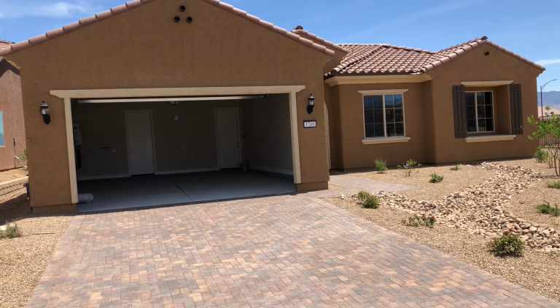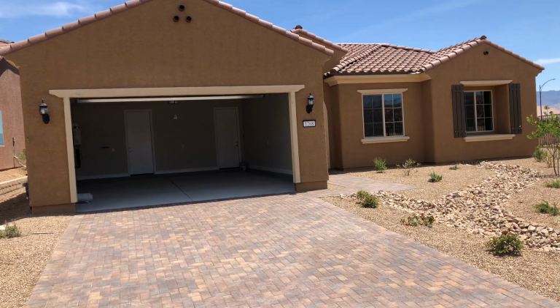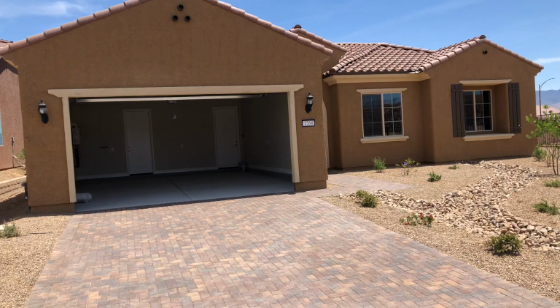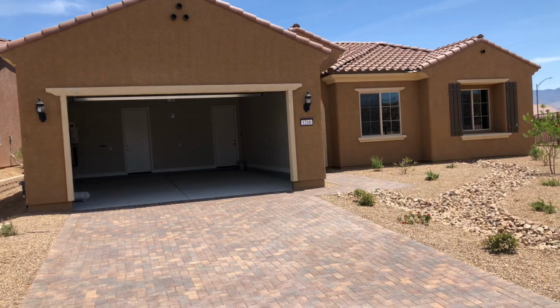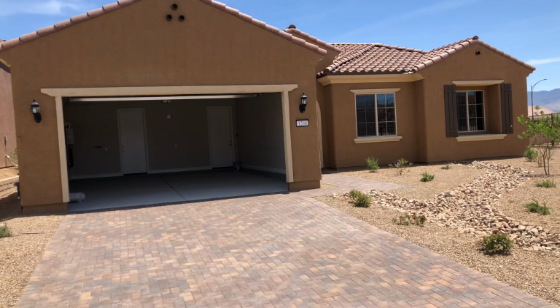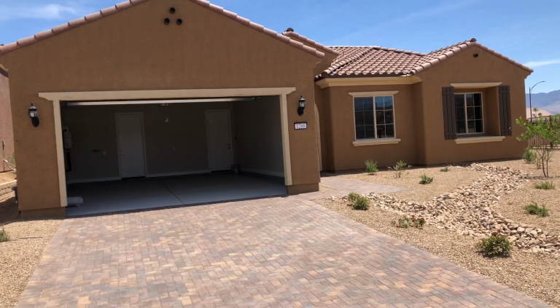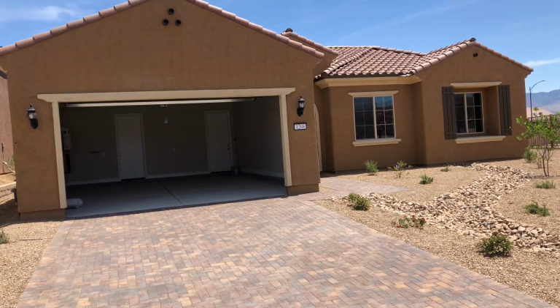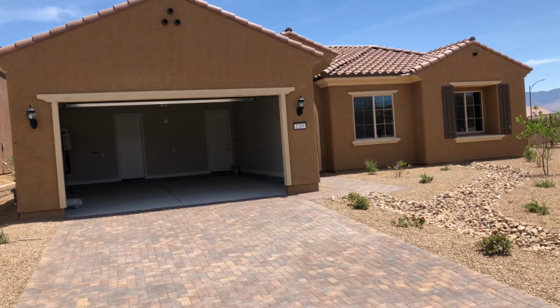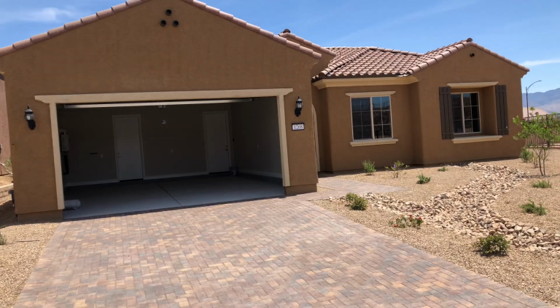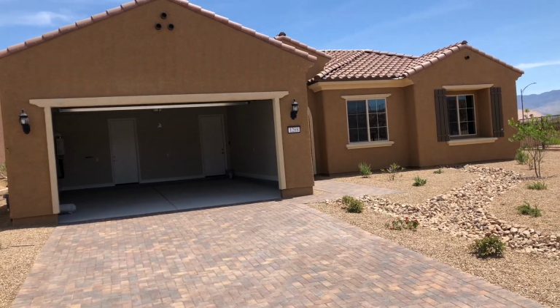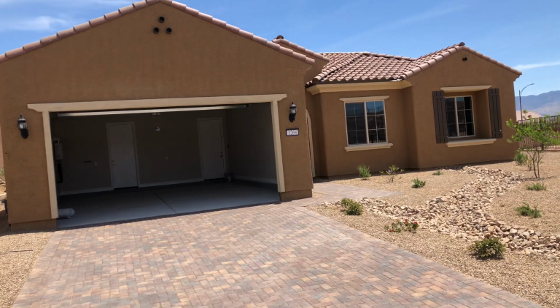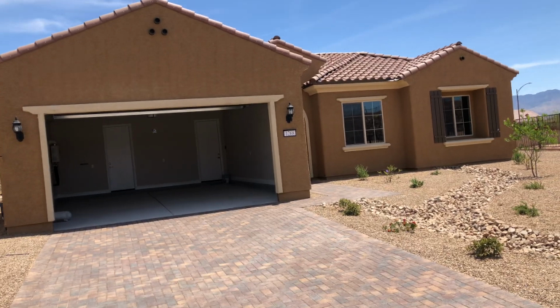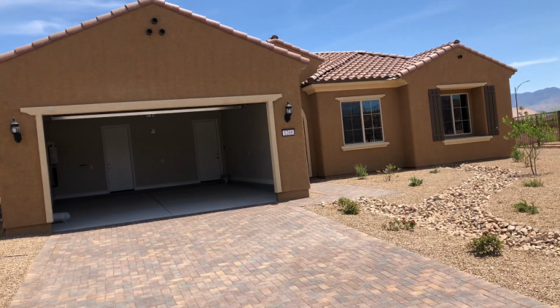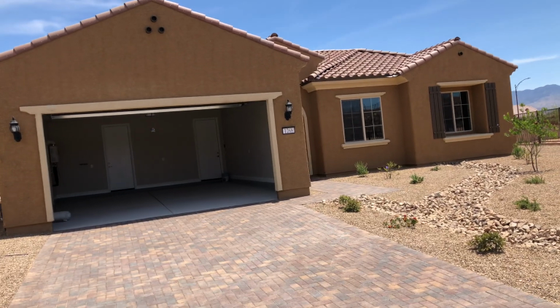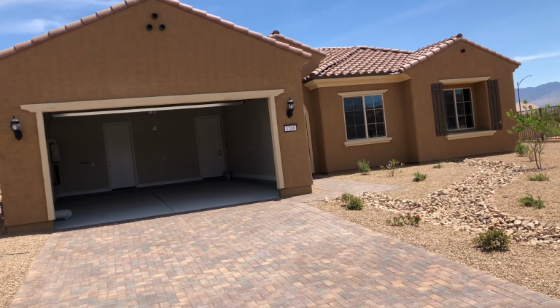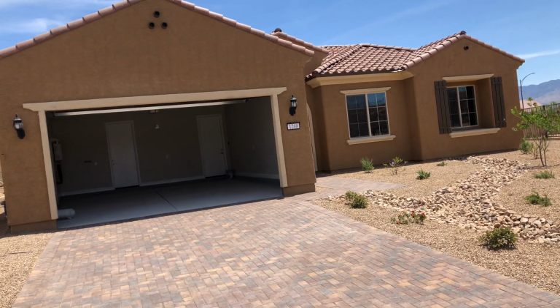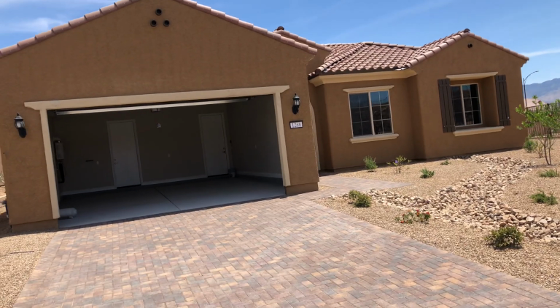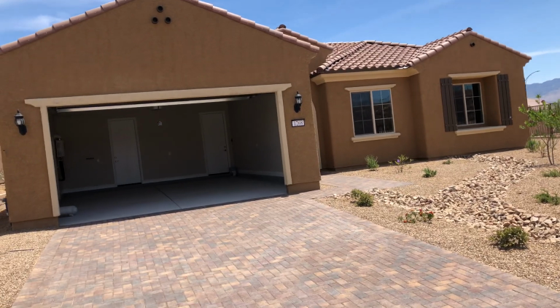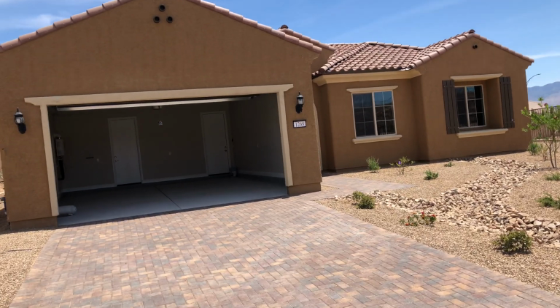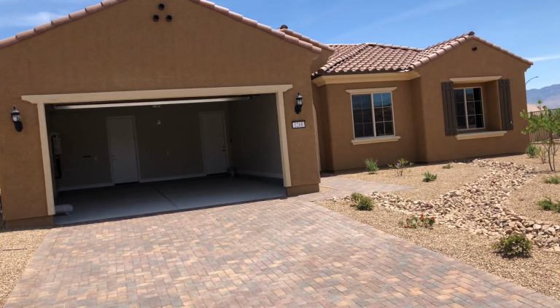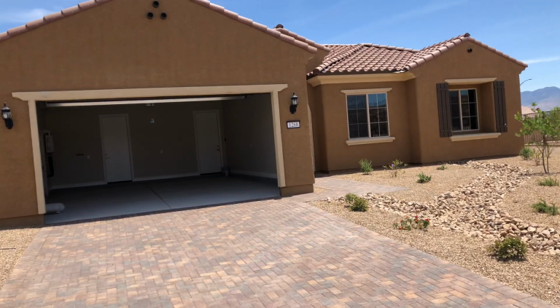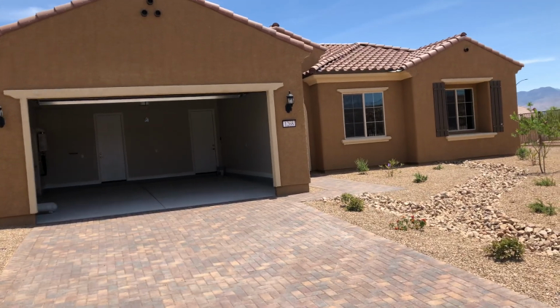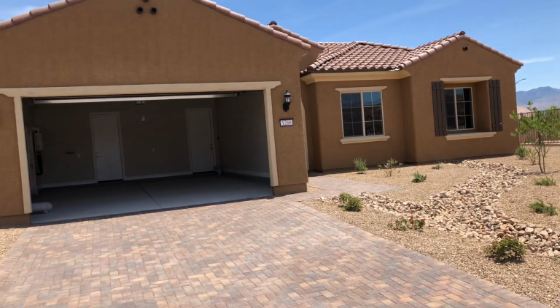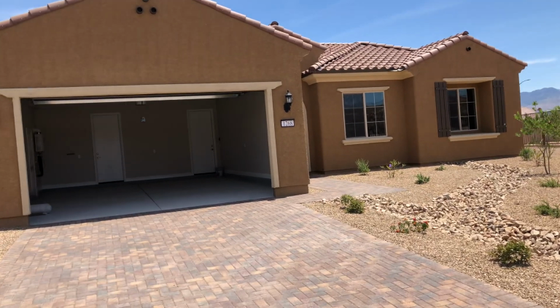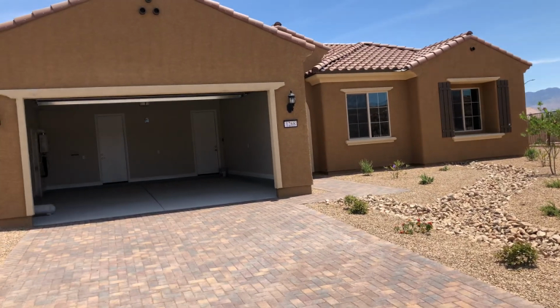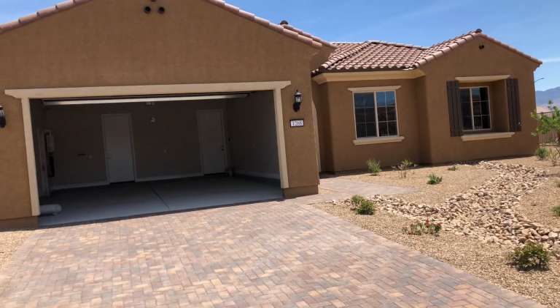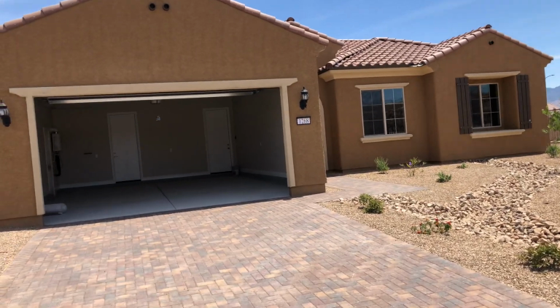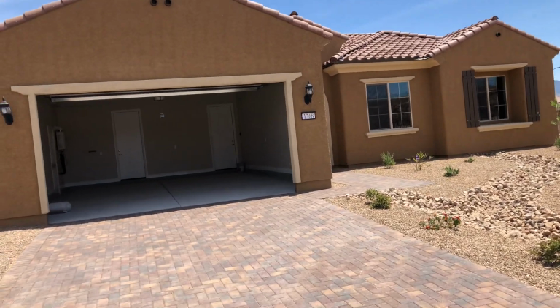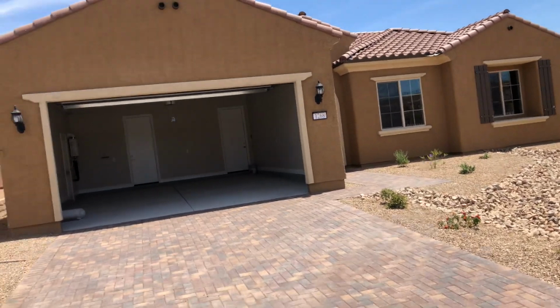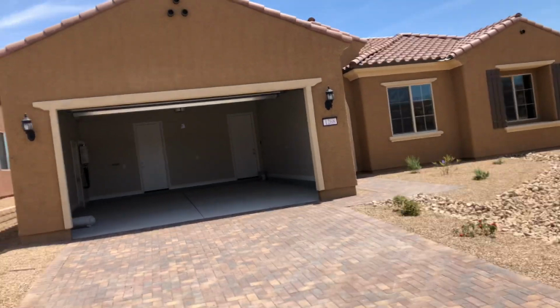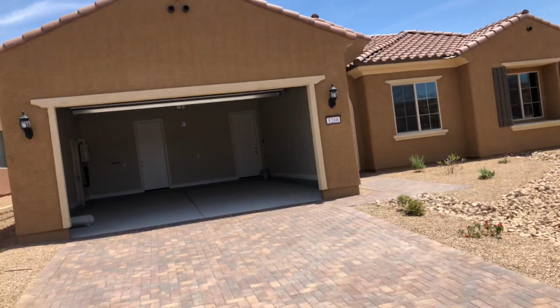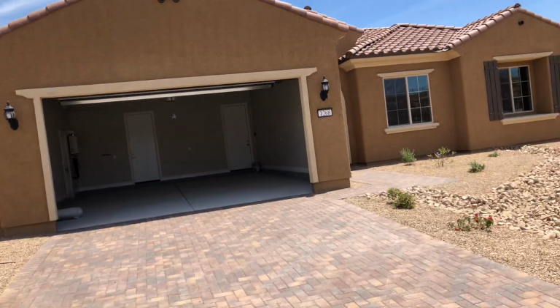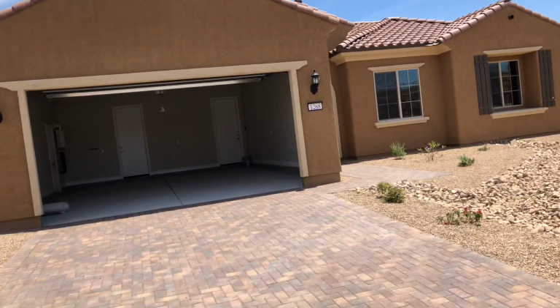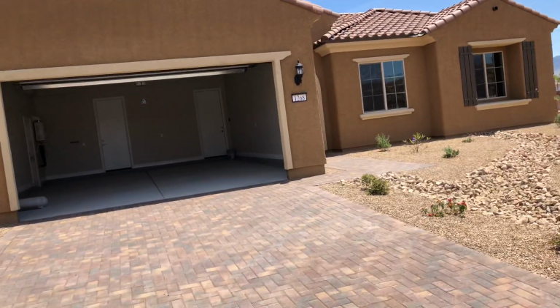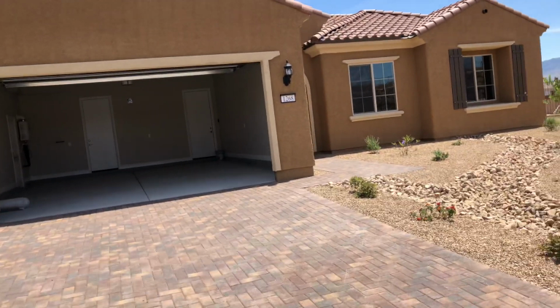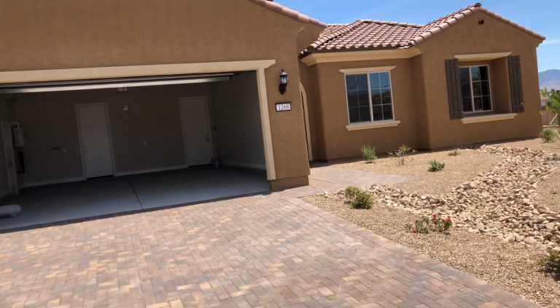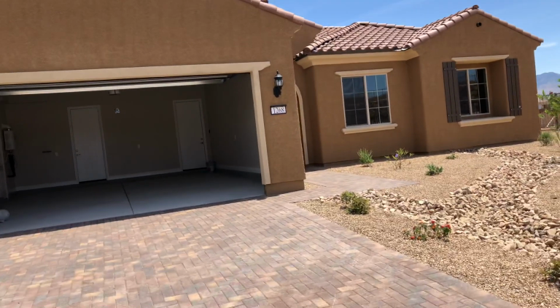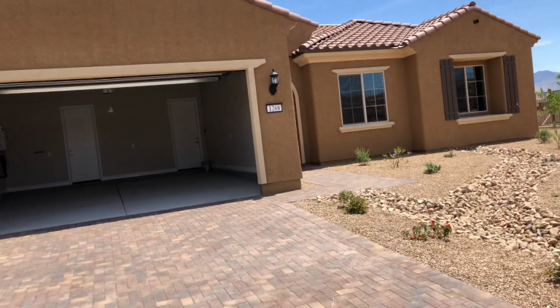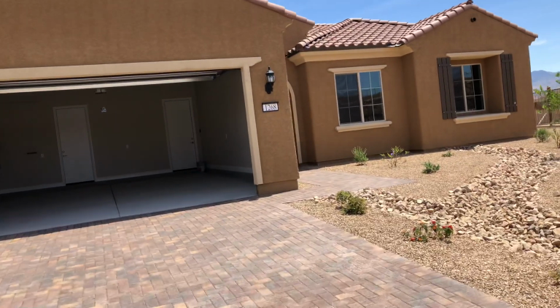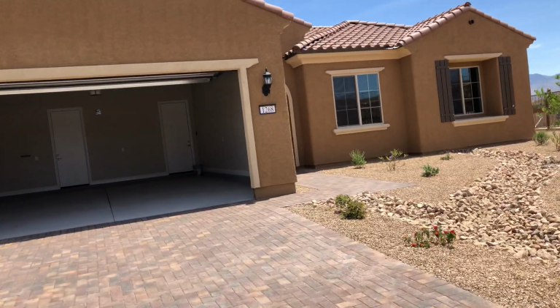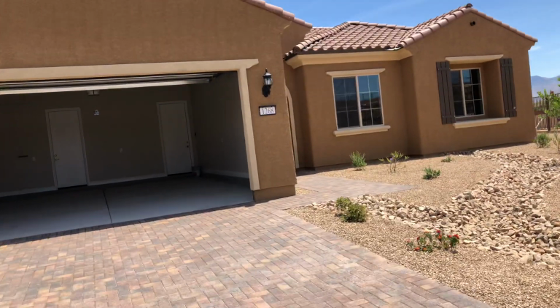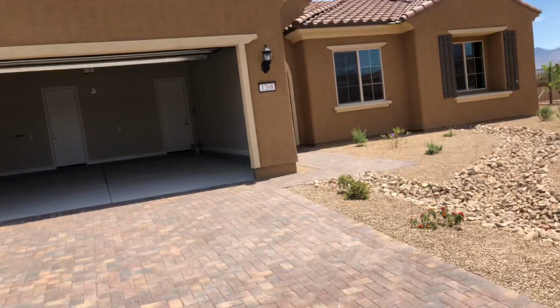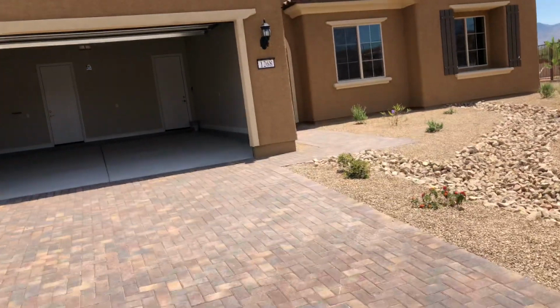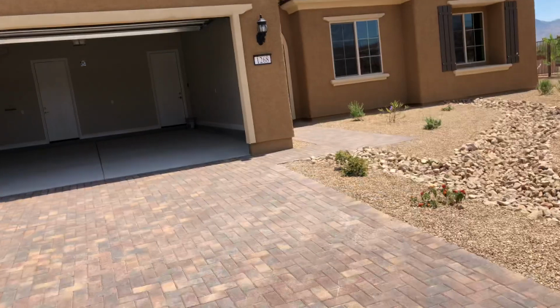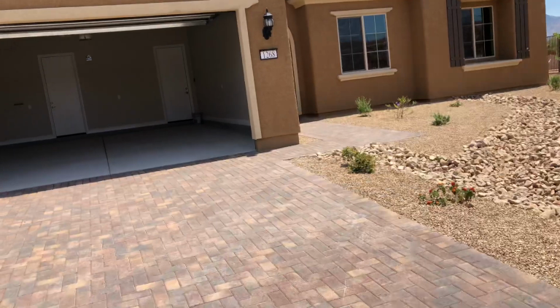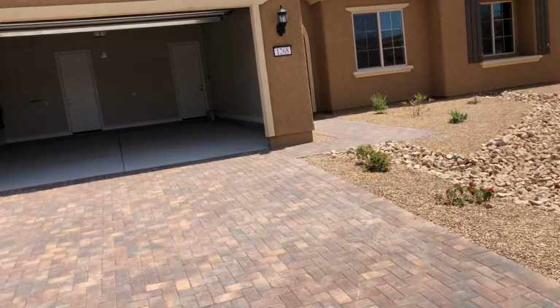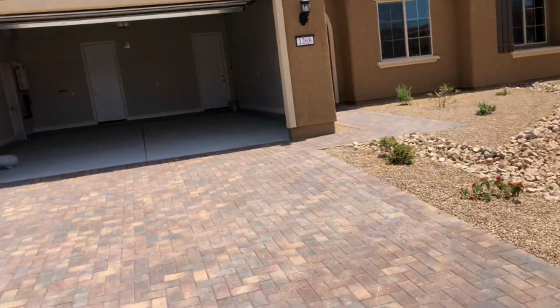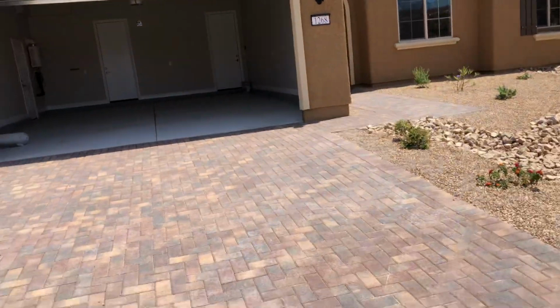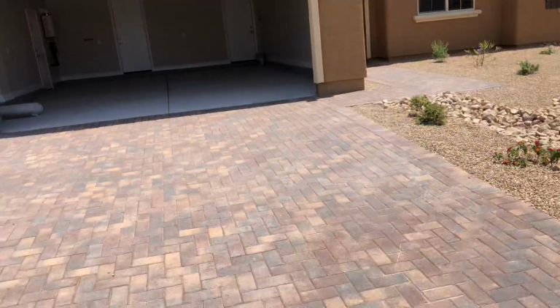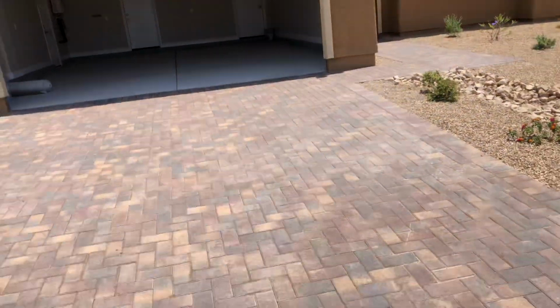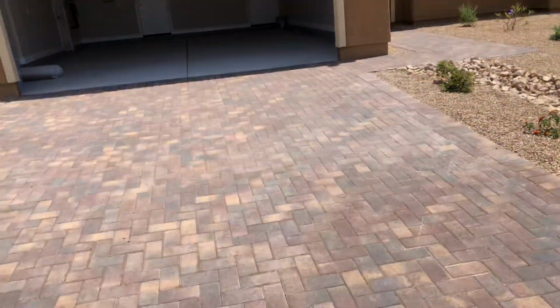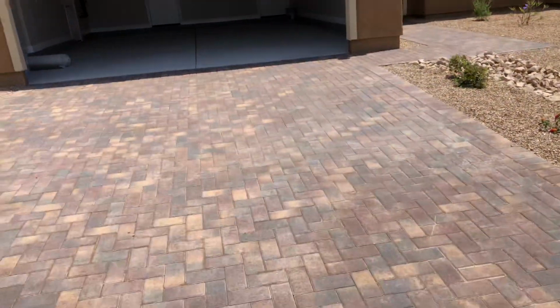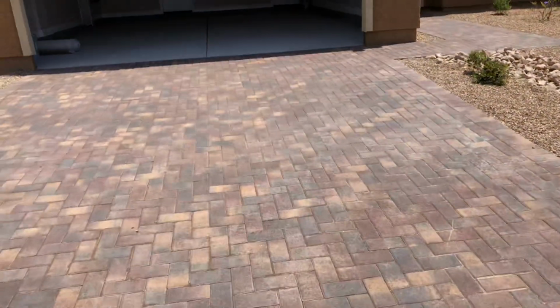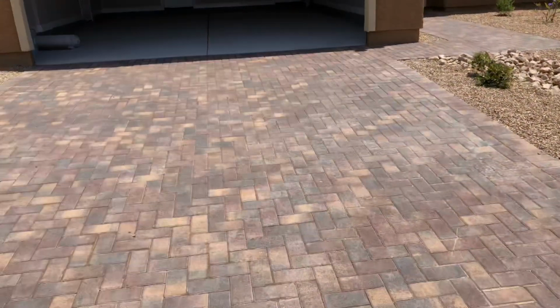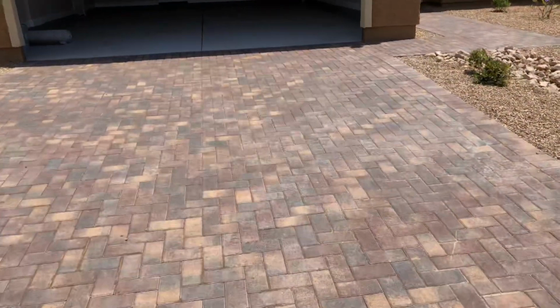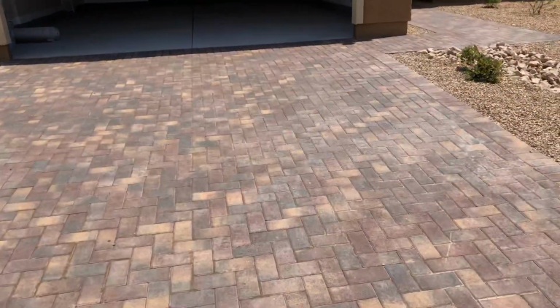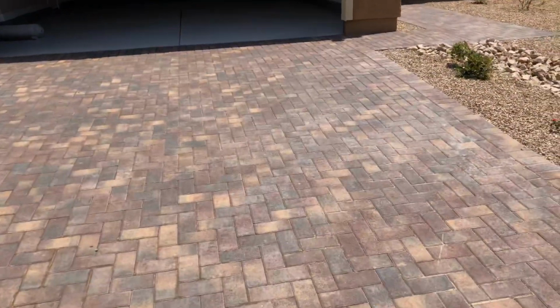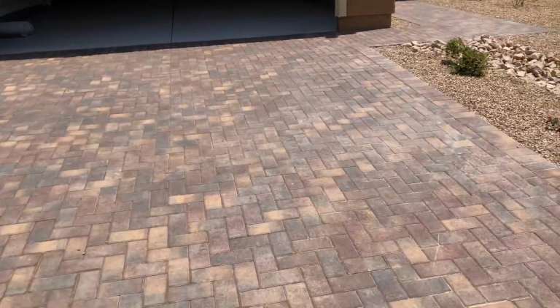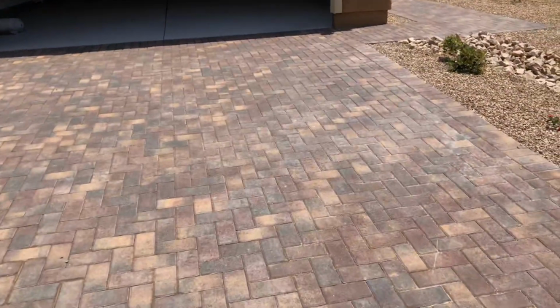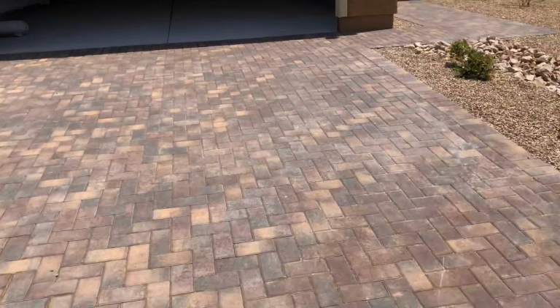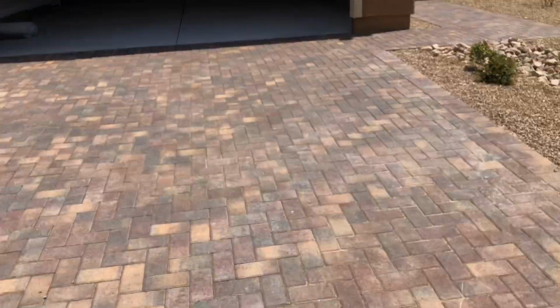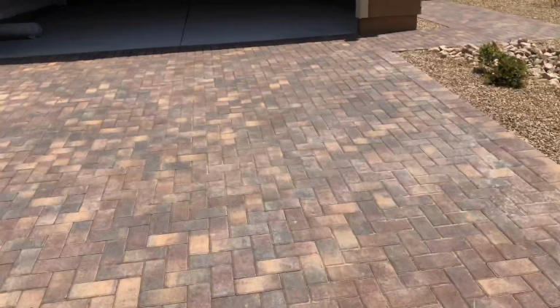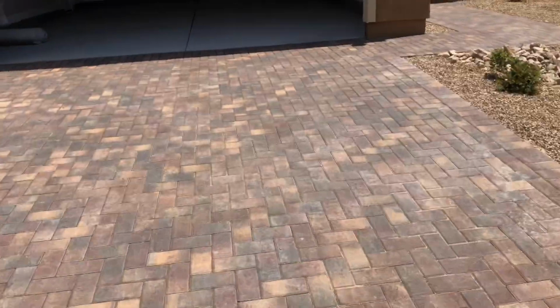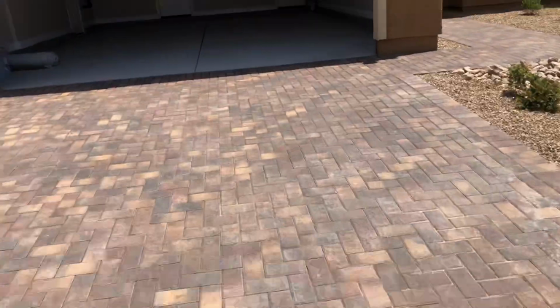This is Lot 33 in Tortoise Mountain. This is a Pursuit, and it's got an upgraded paver driveway.